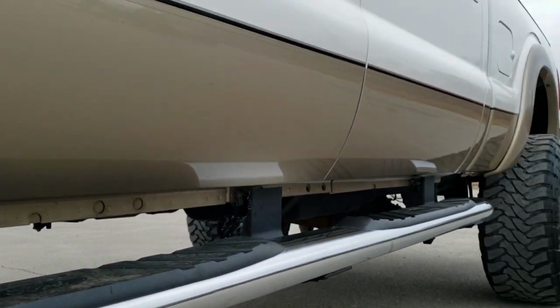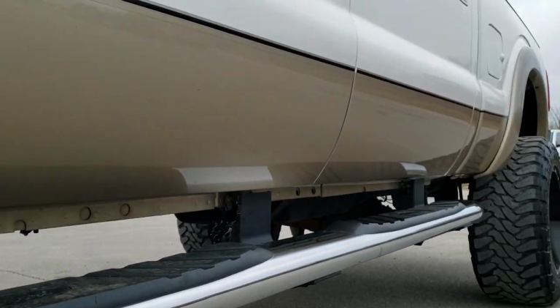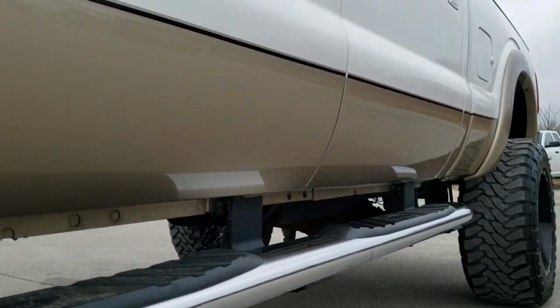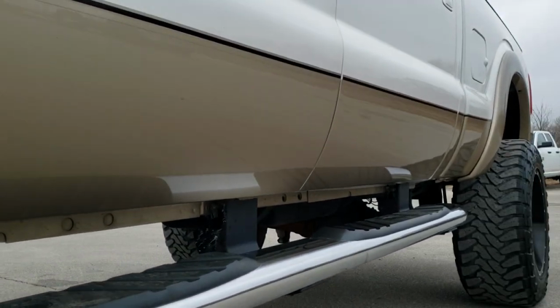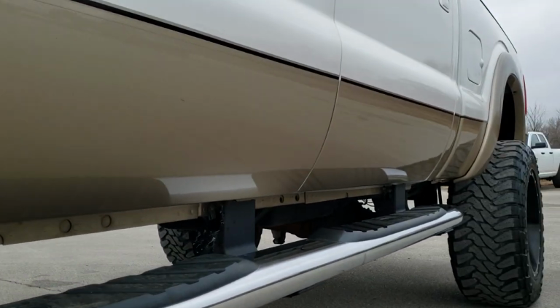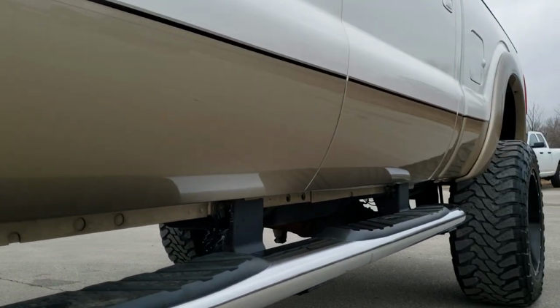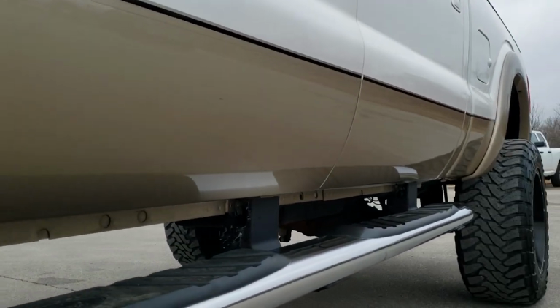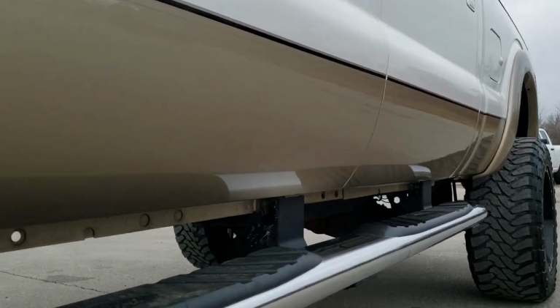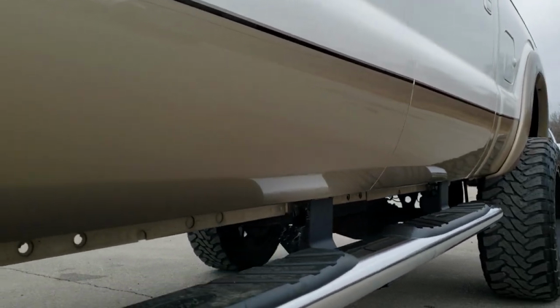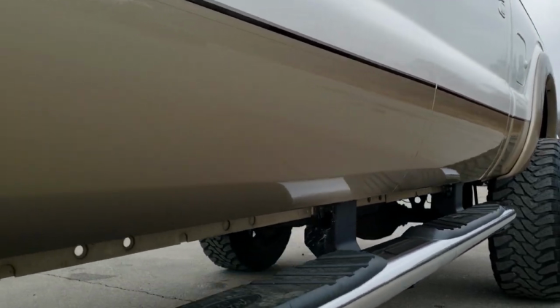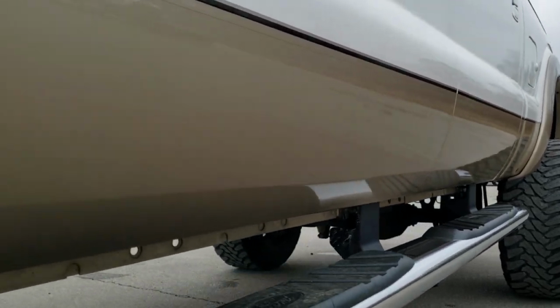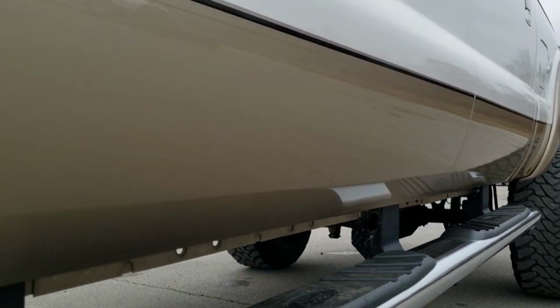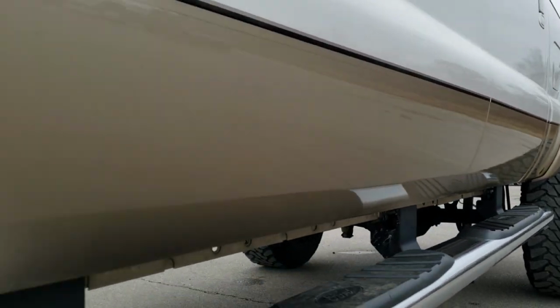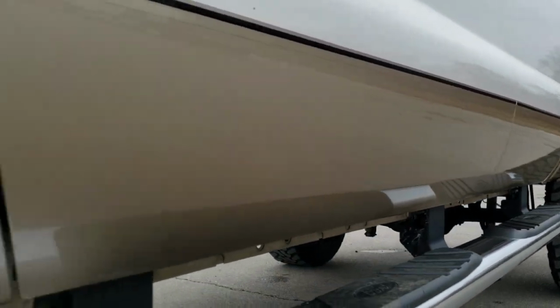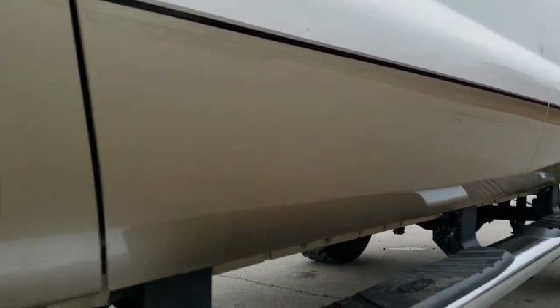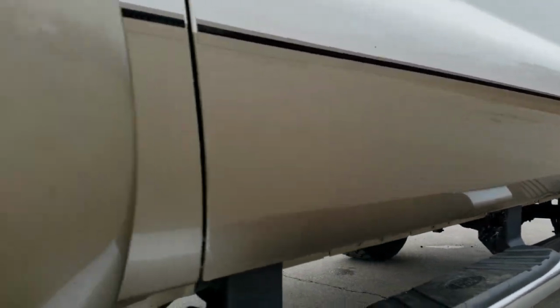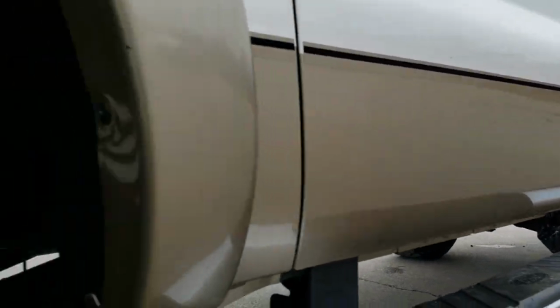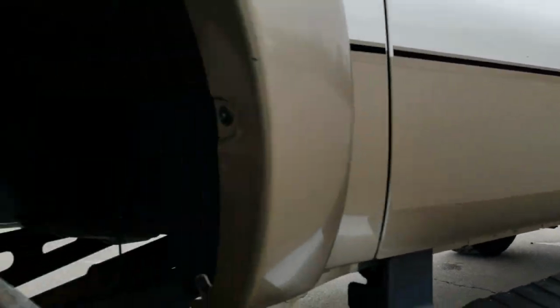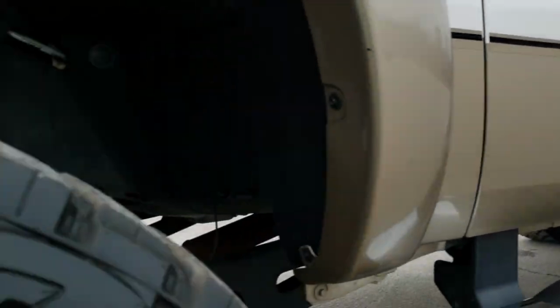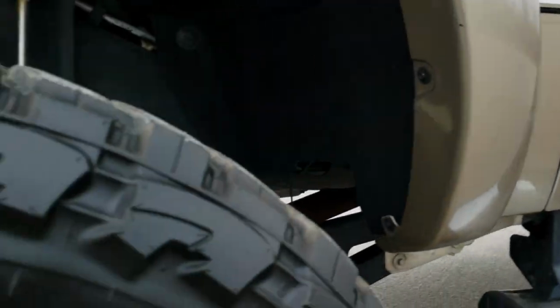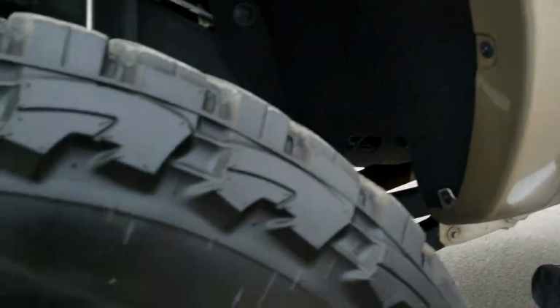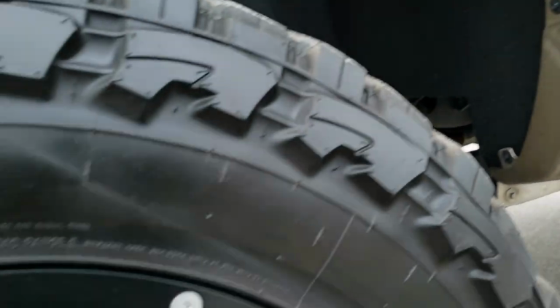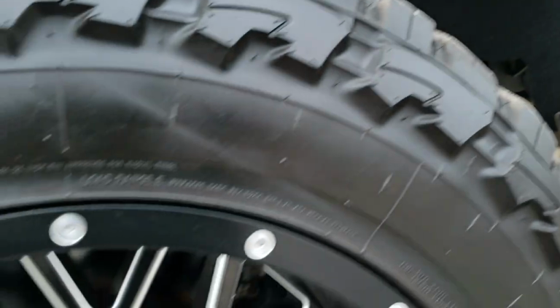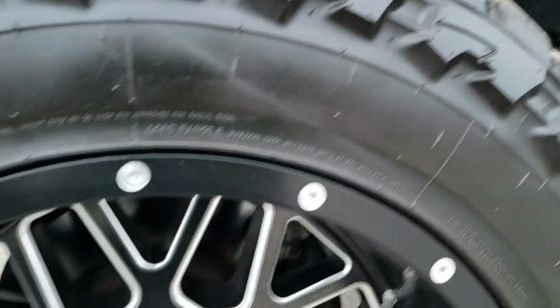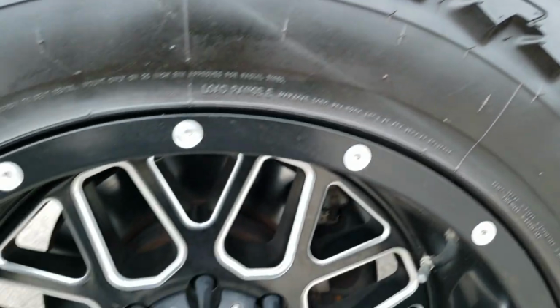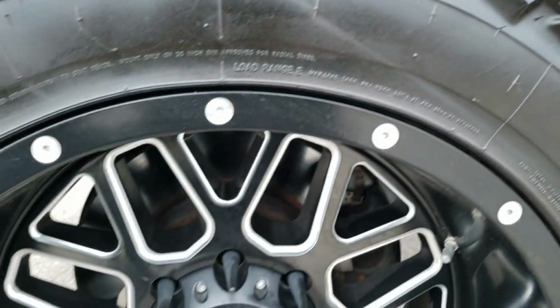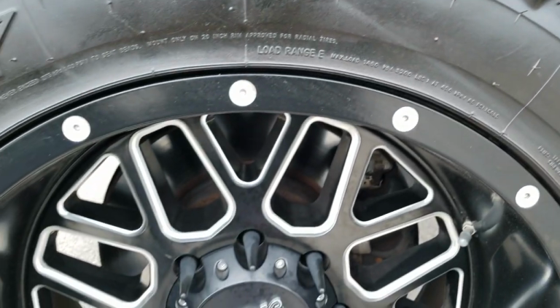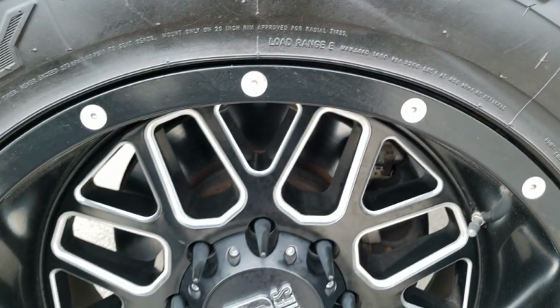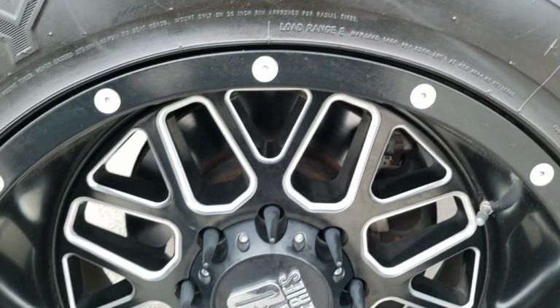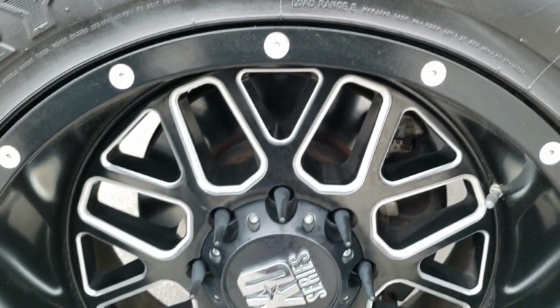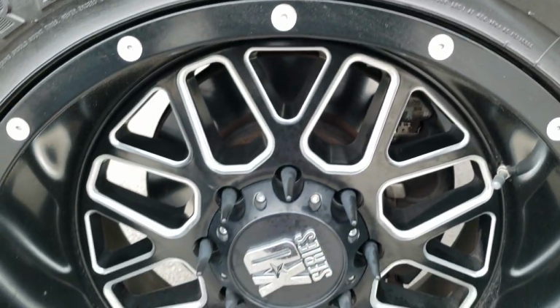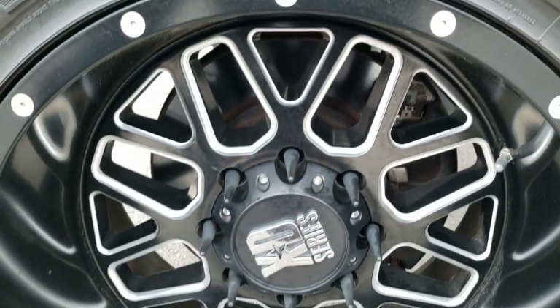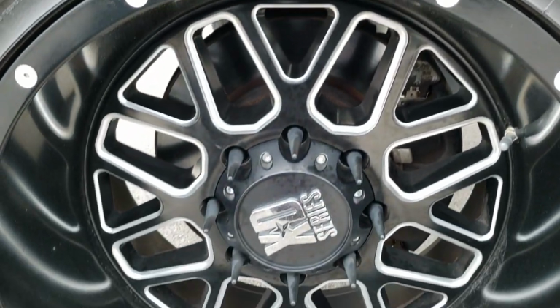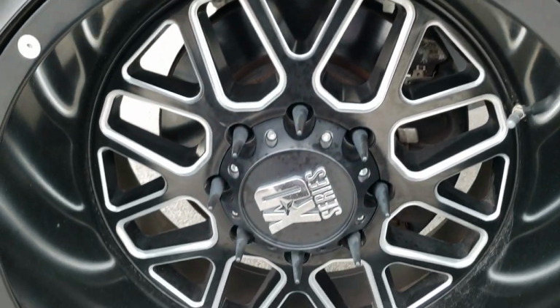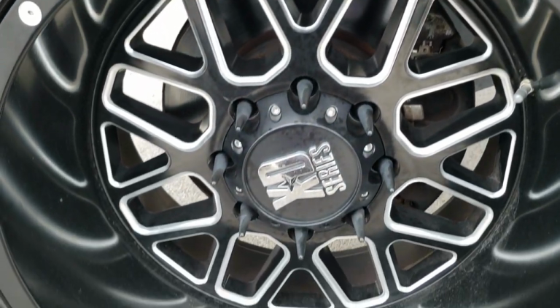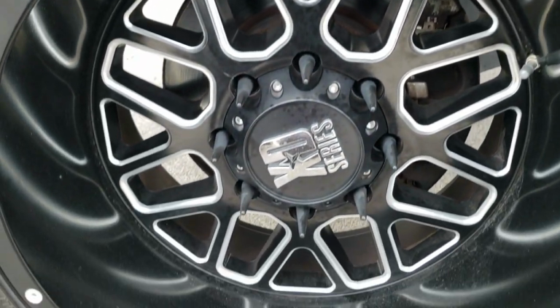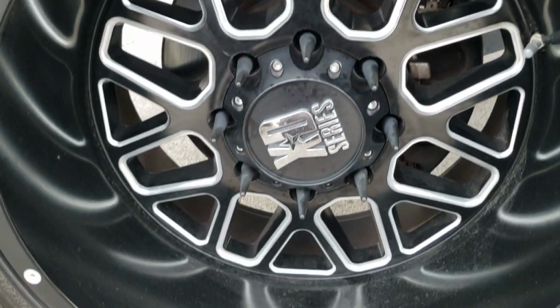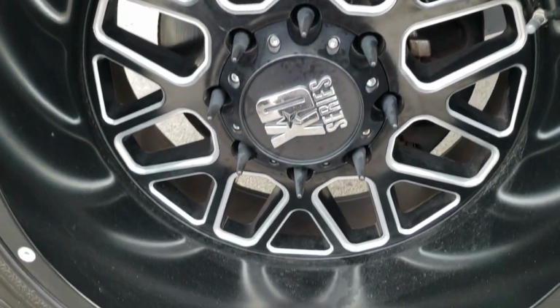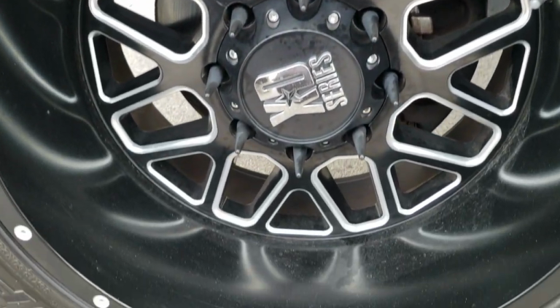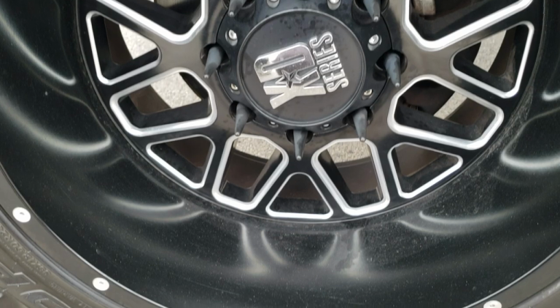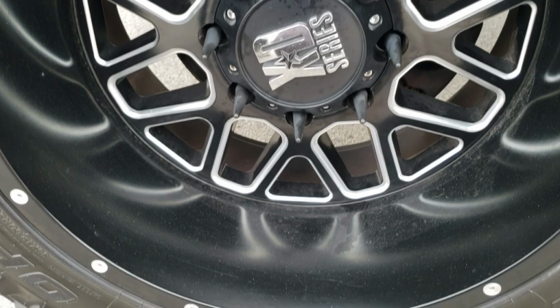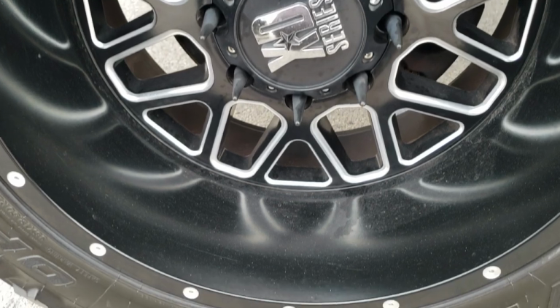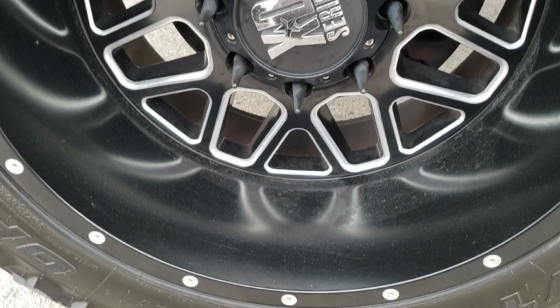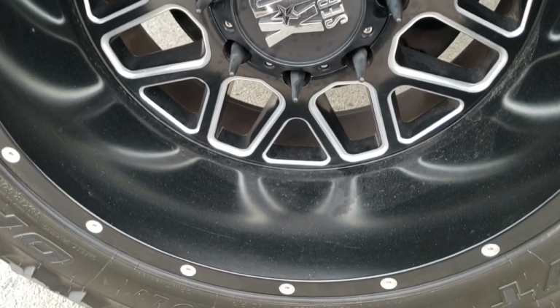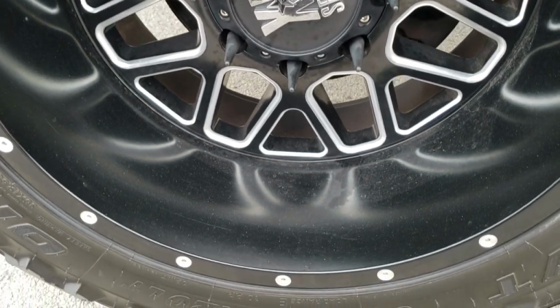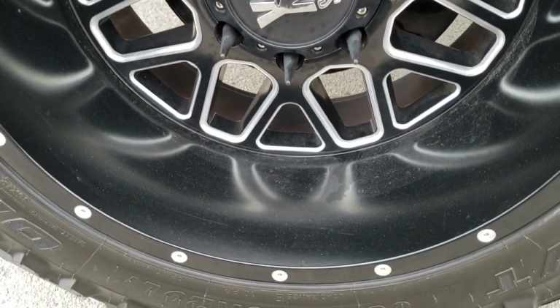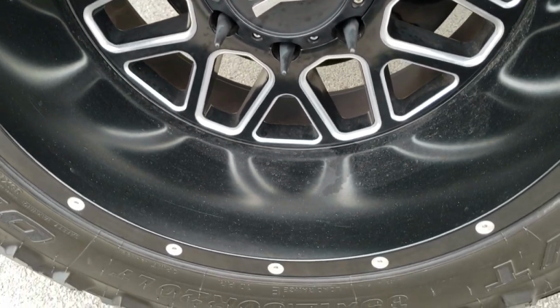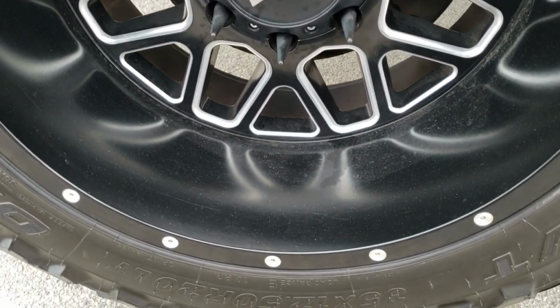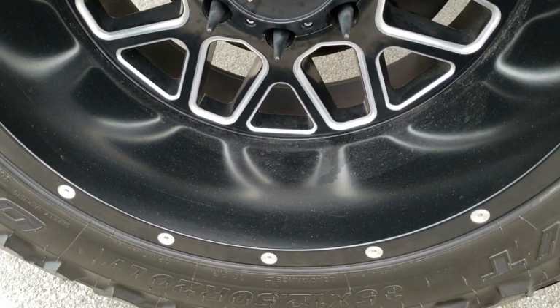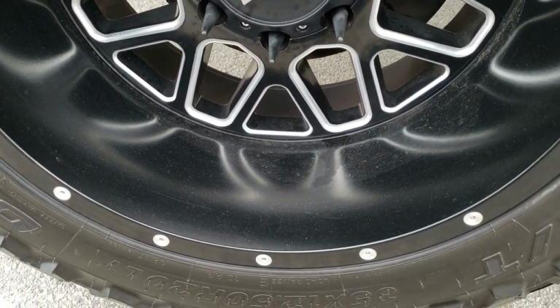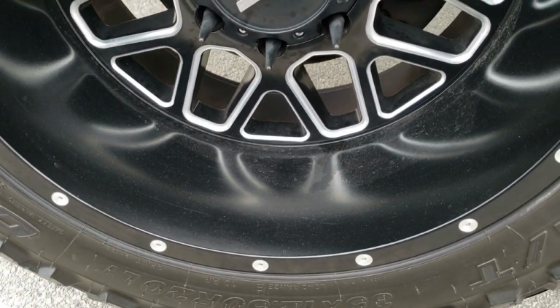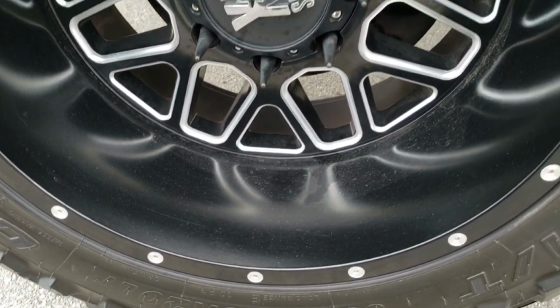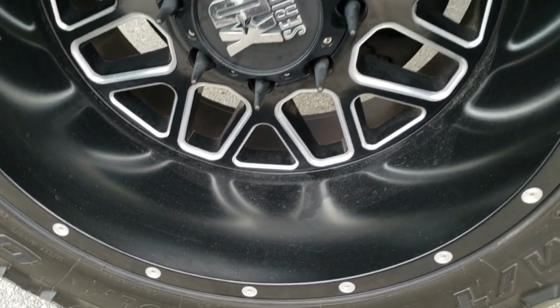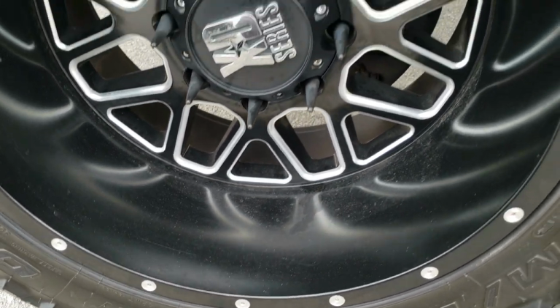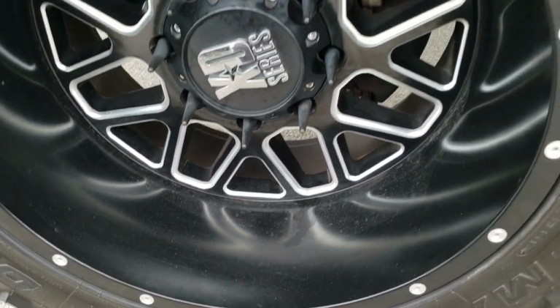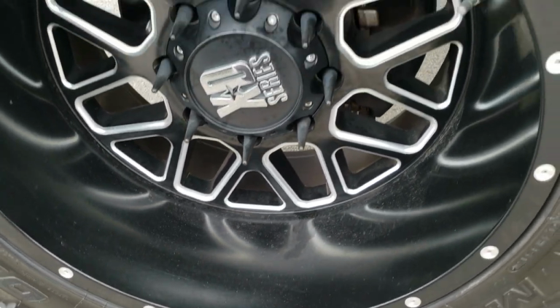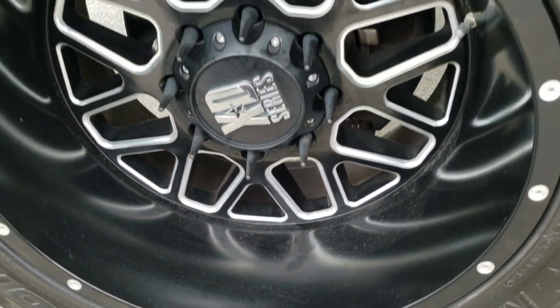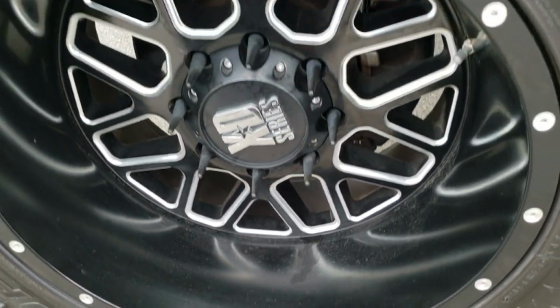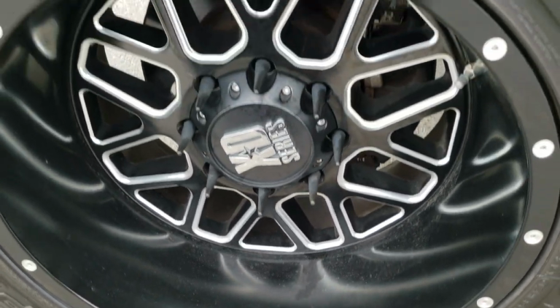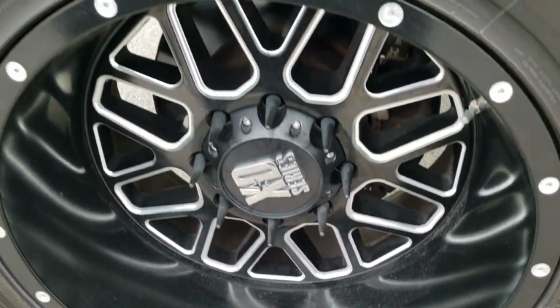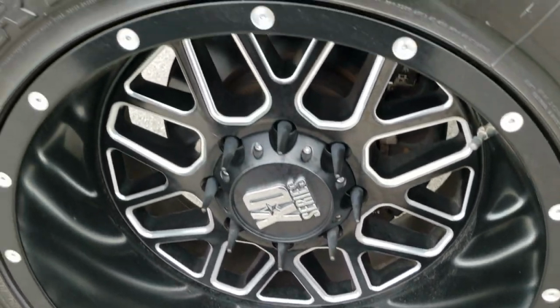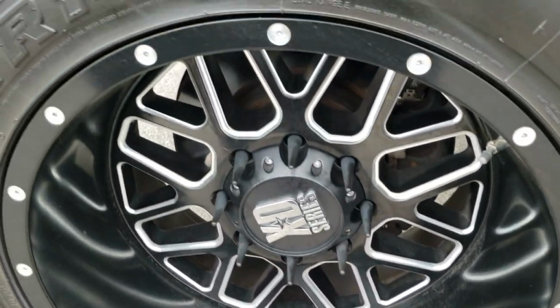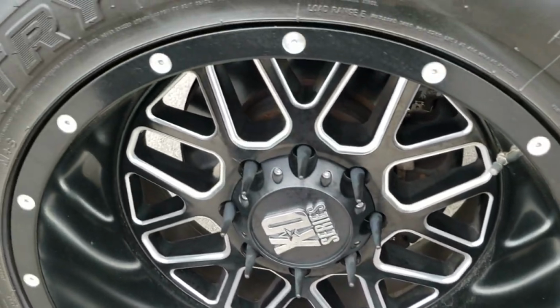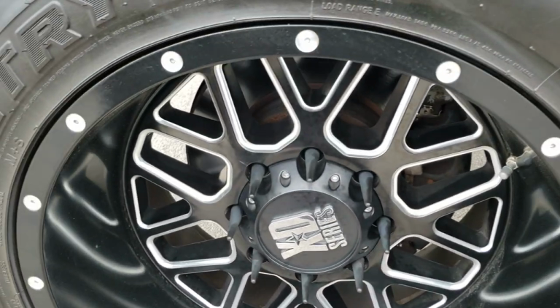If you want to check out all the photos on this truck, in the upper right-hand part of the screen is a link right to our website. Click that and check us out there.